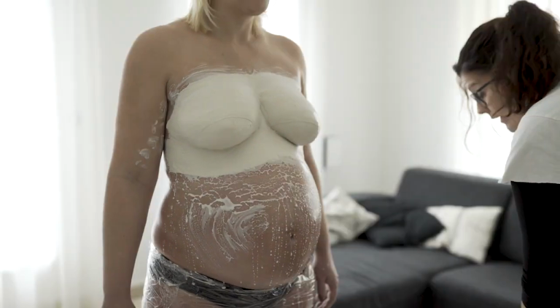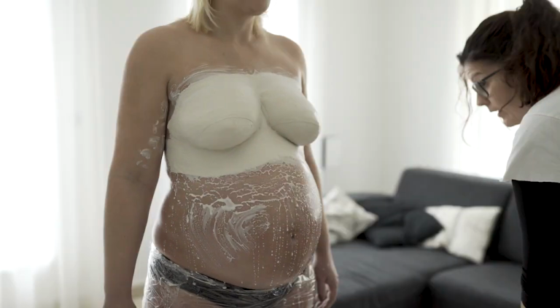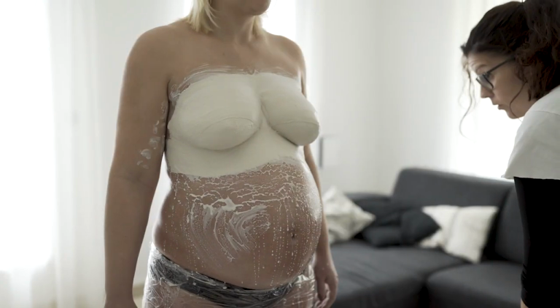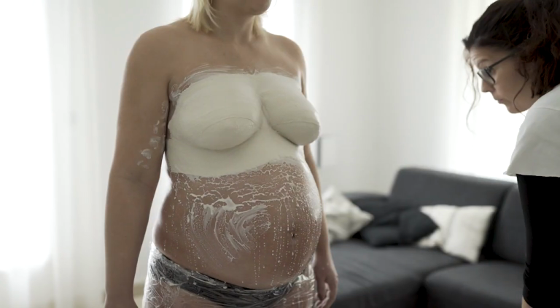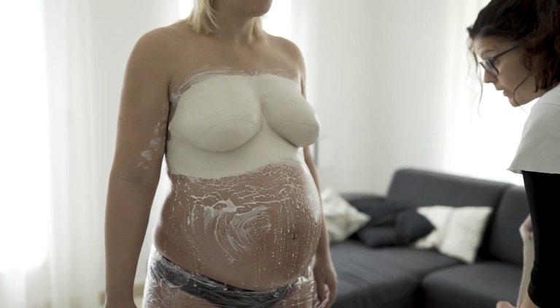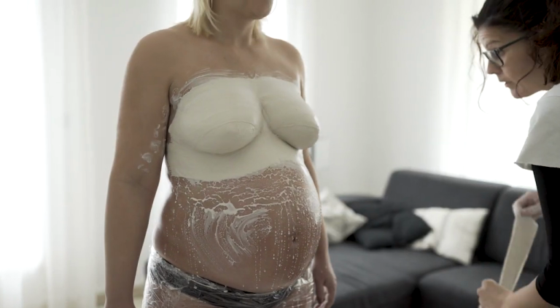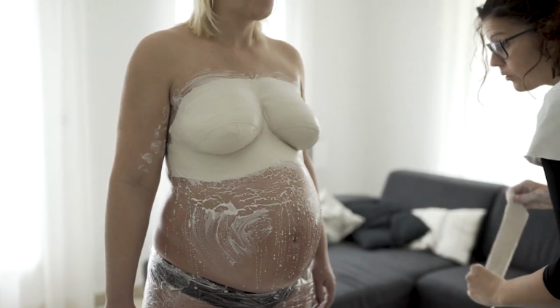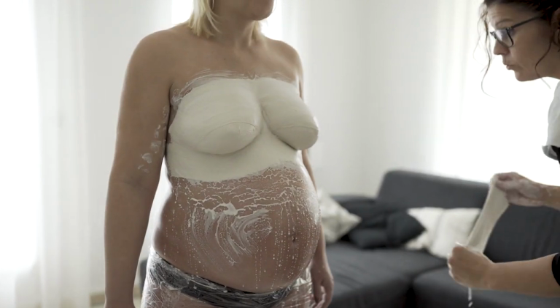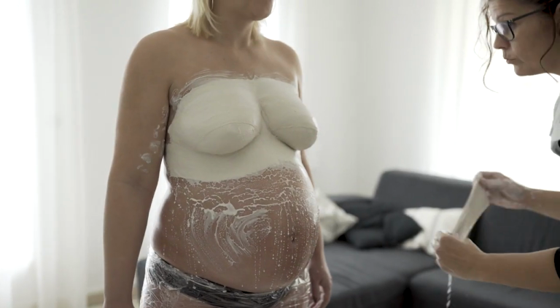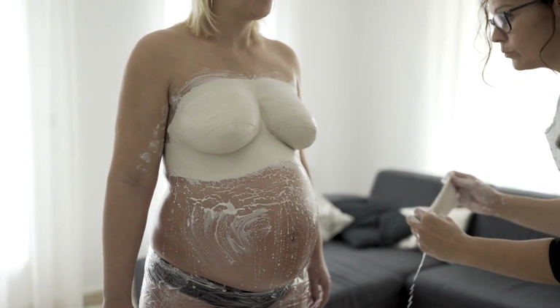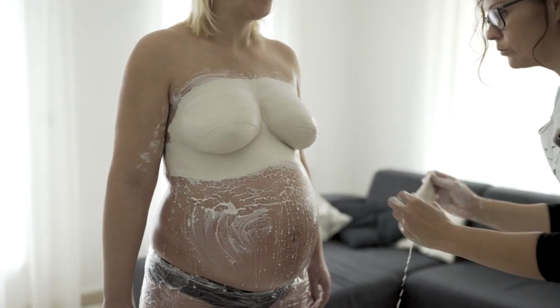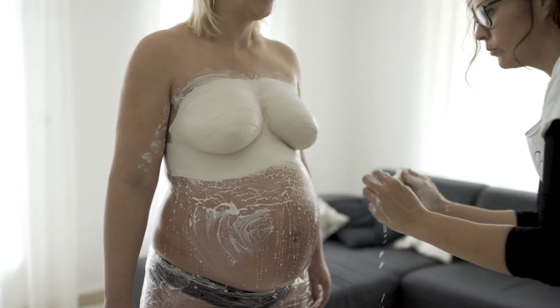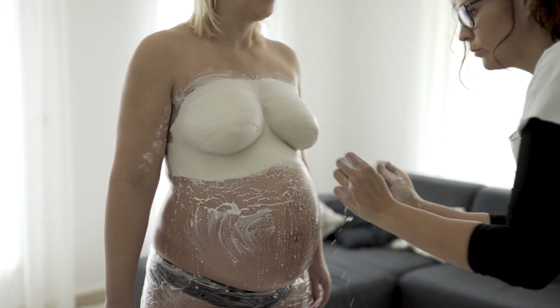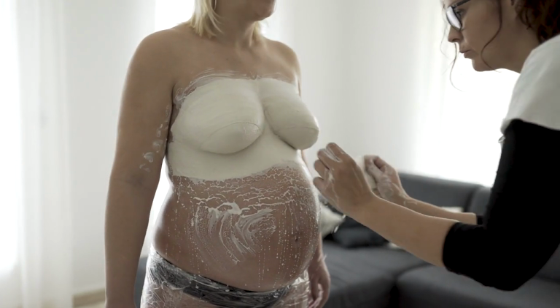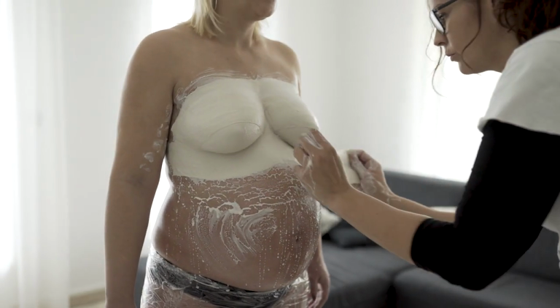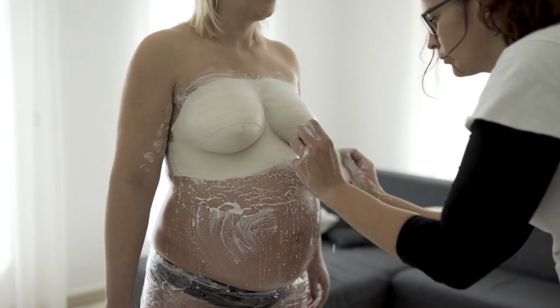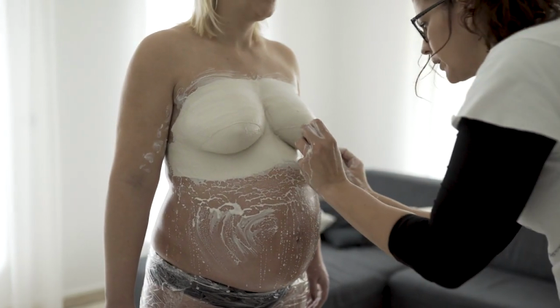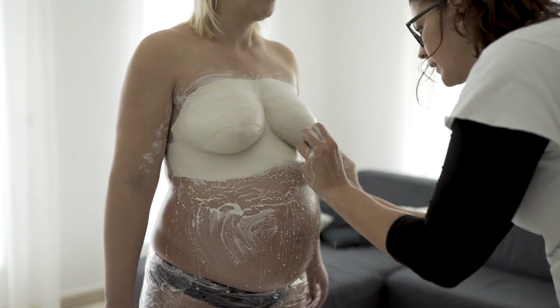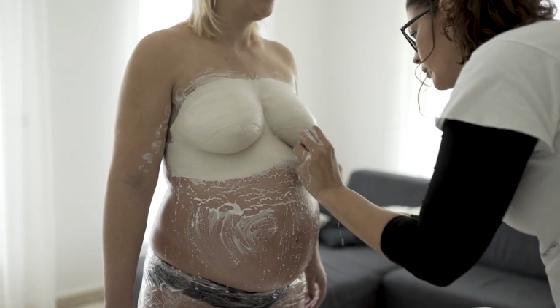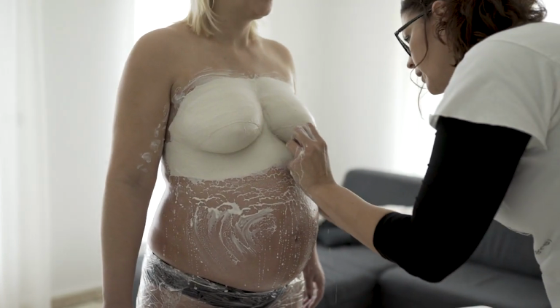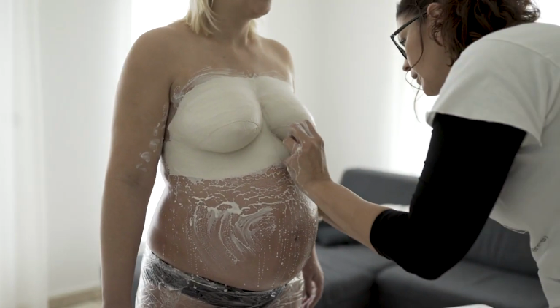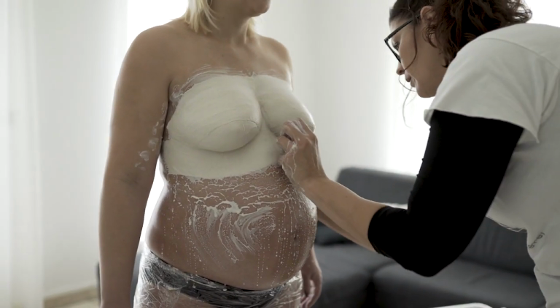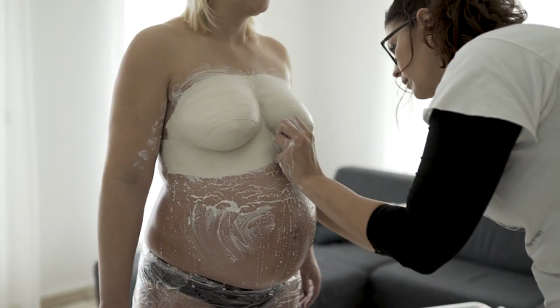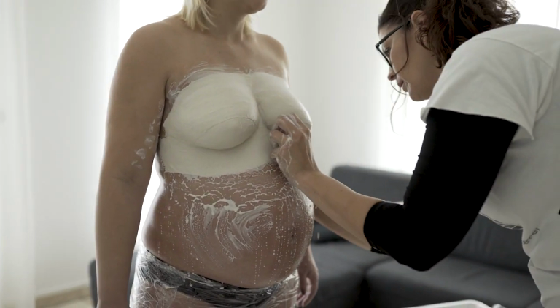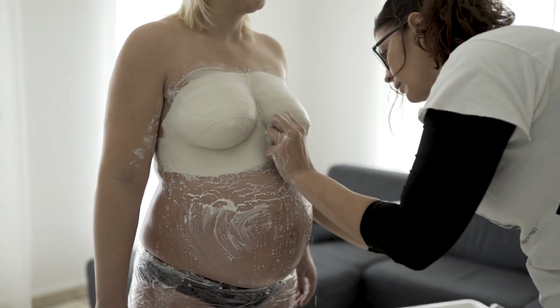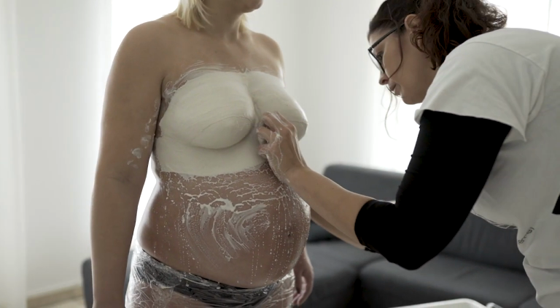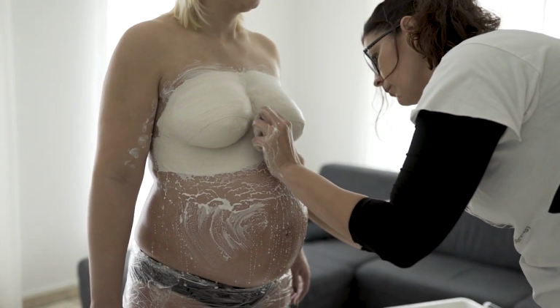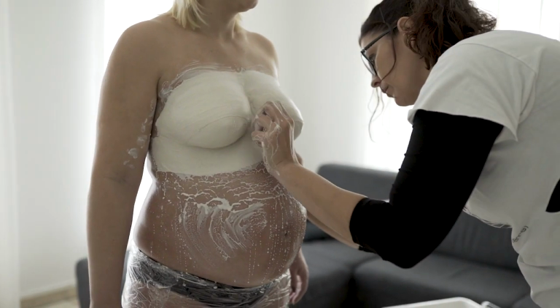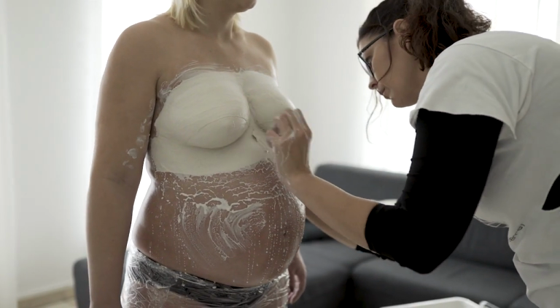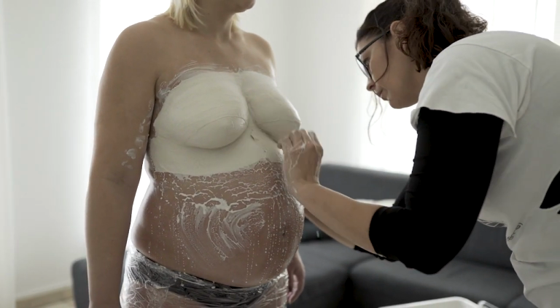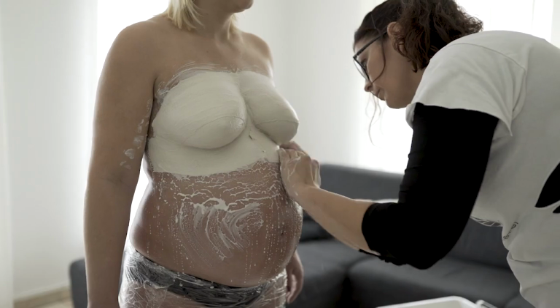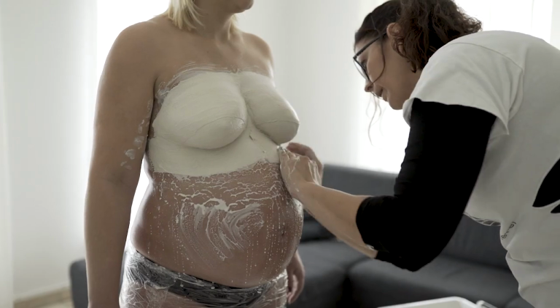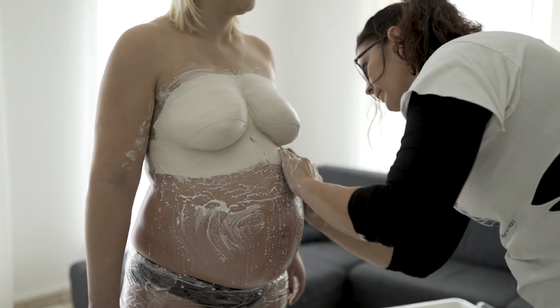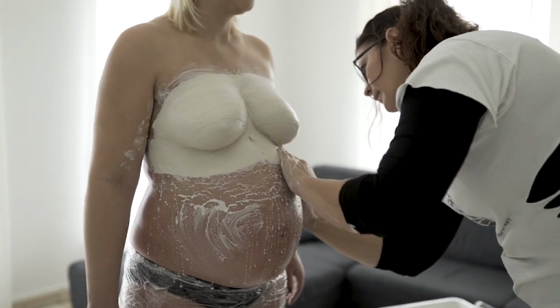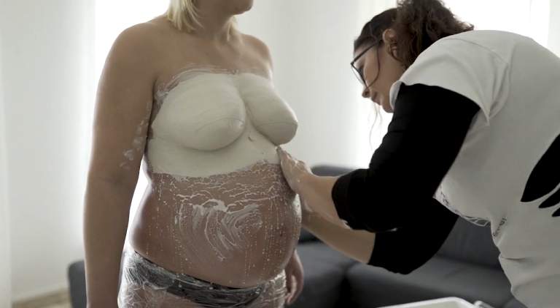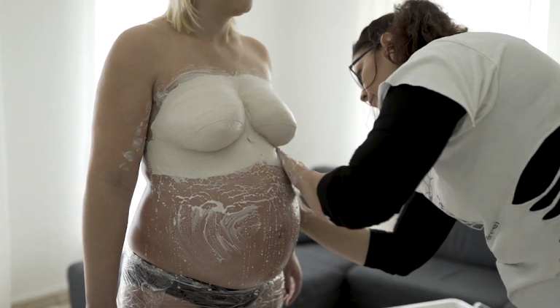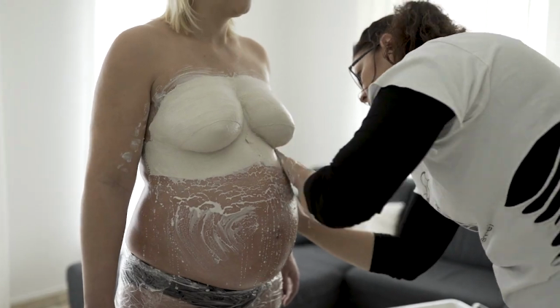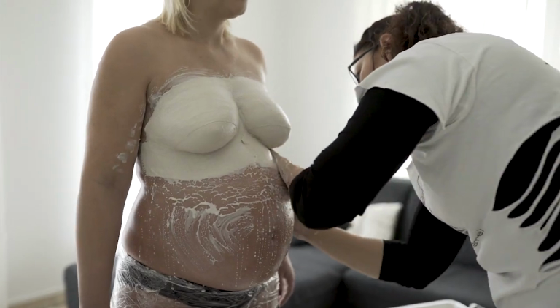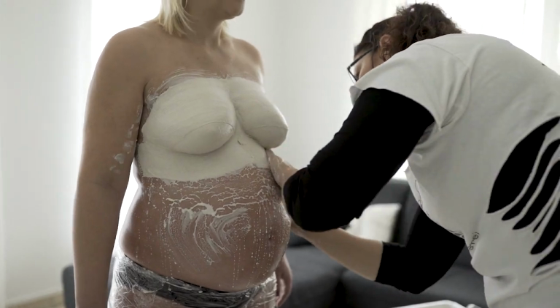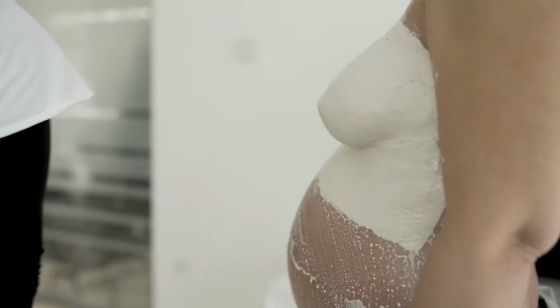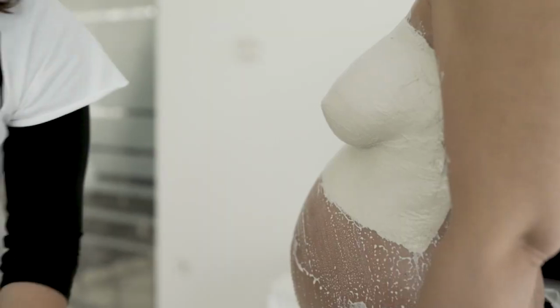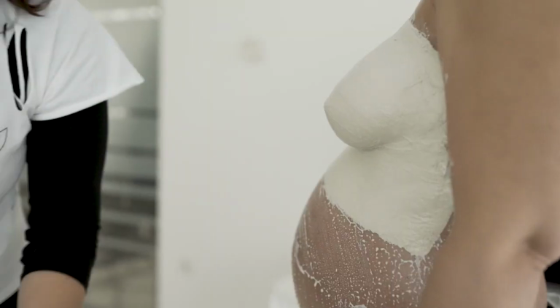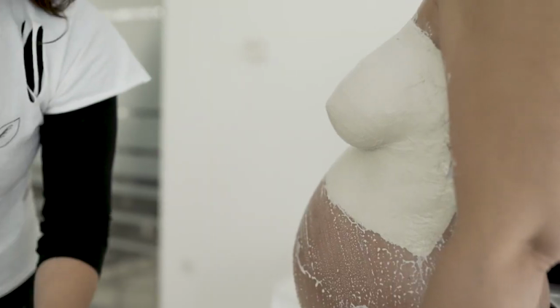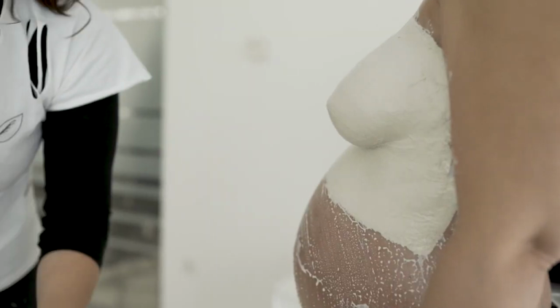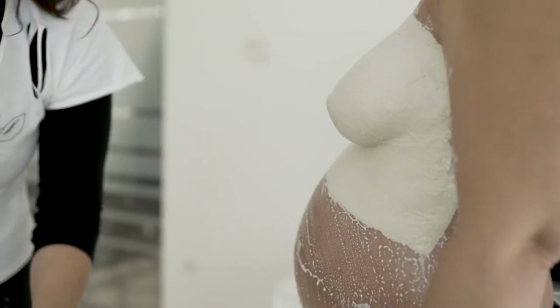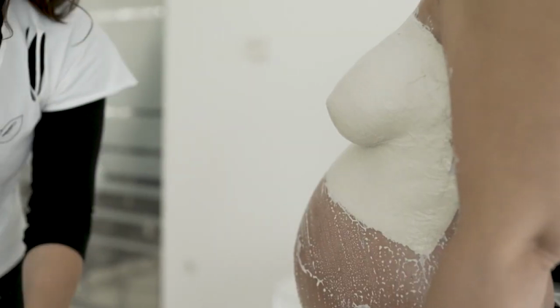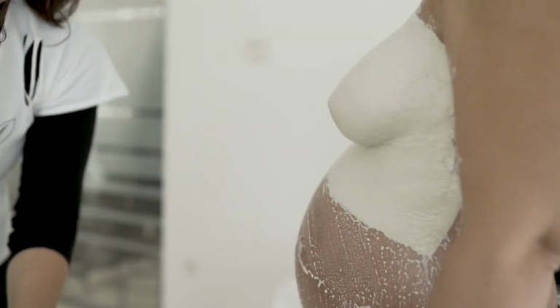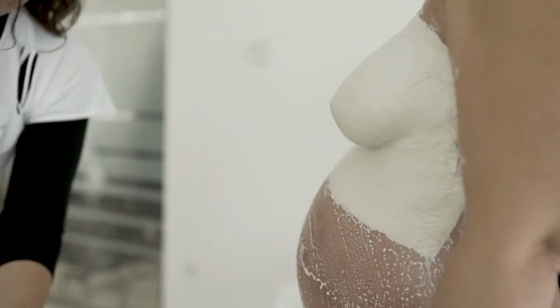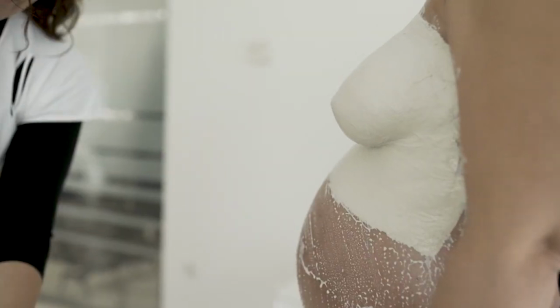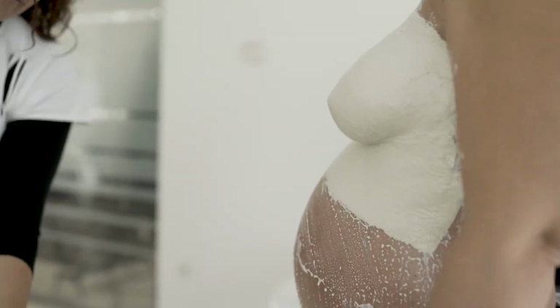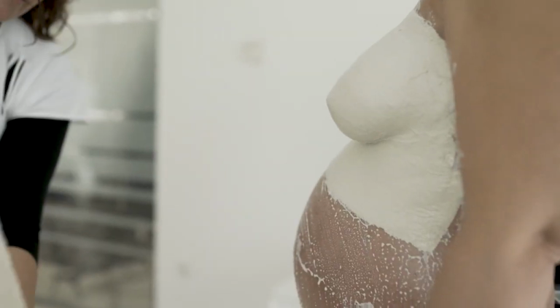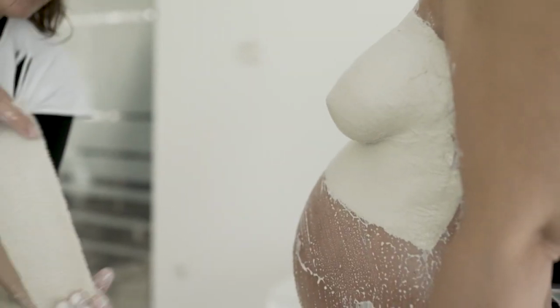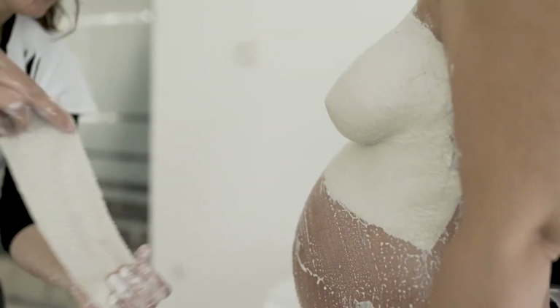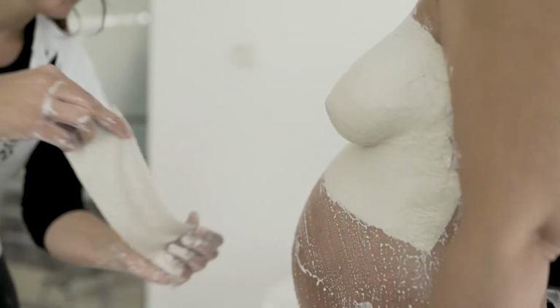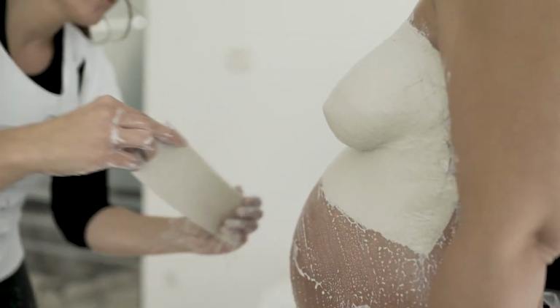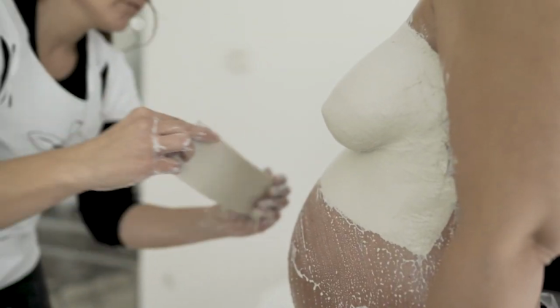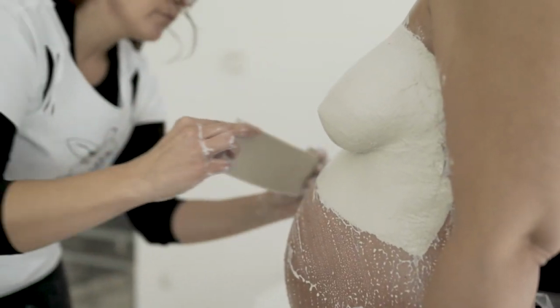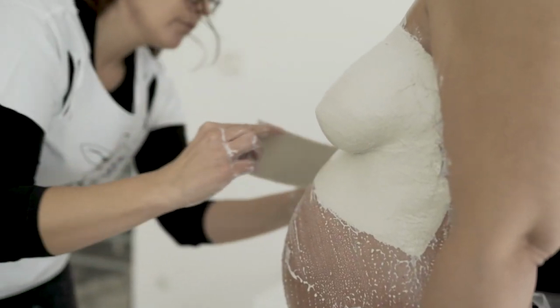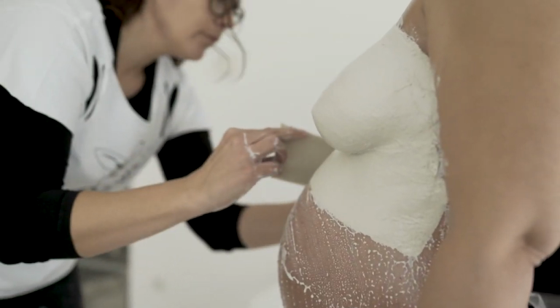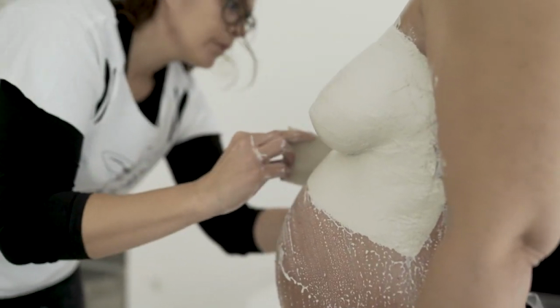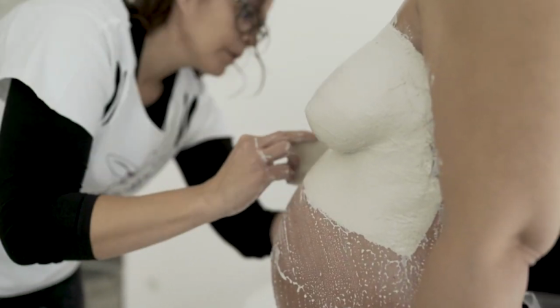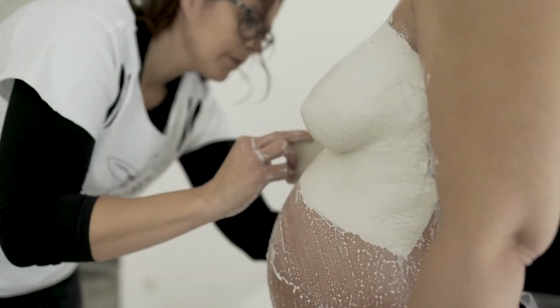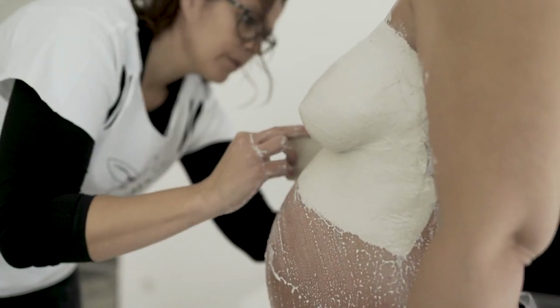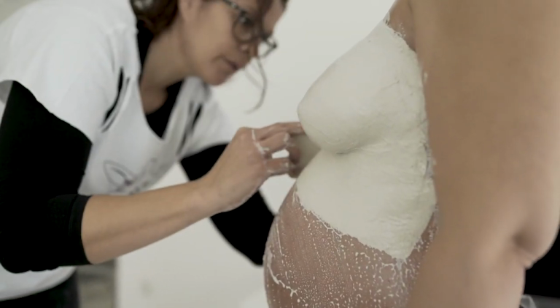Die Abformung vom Babybauch geht rascher als die Brust.